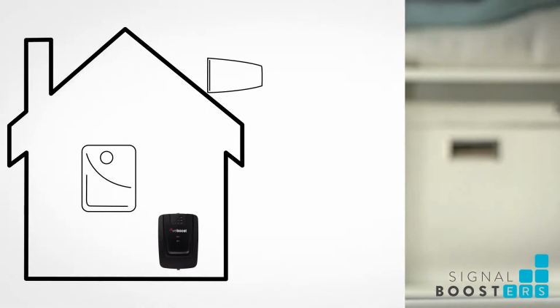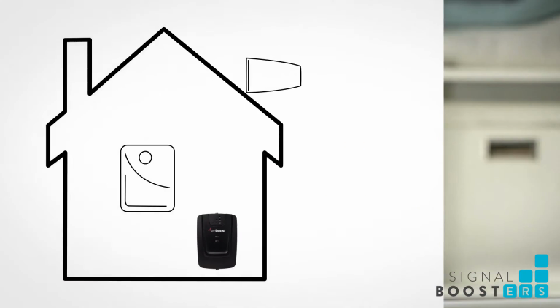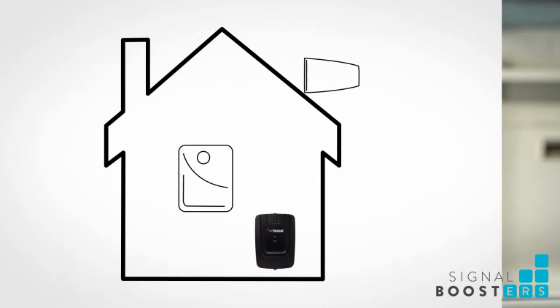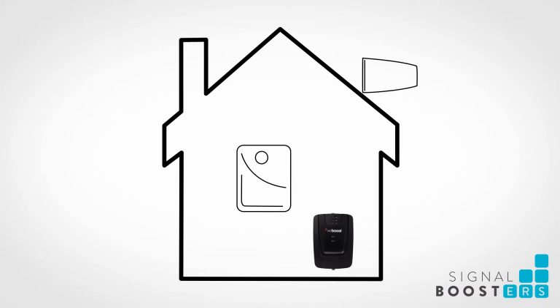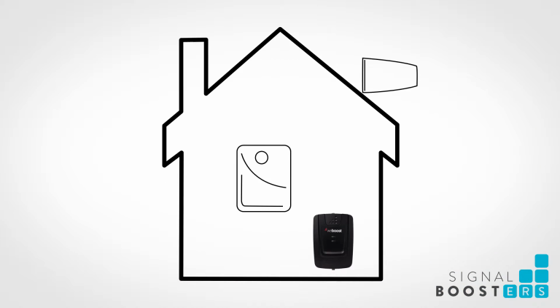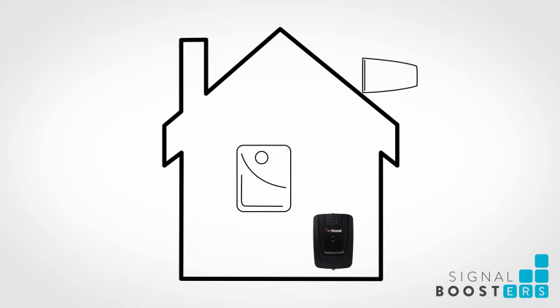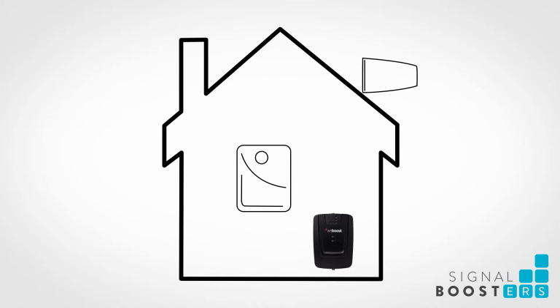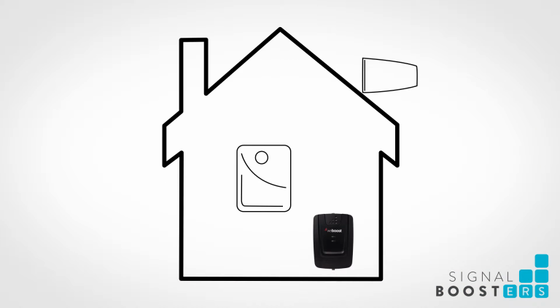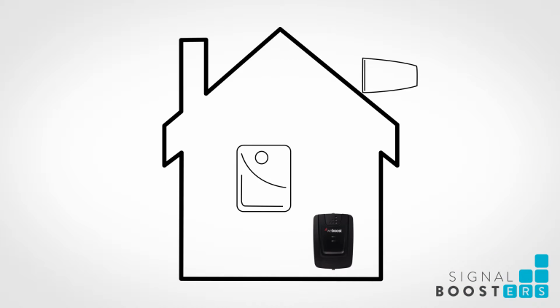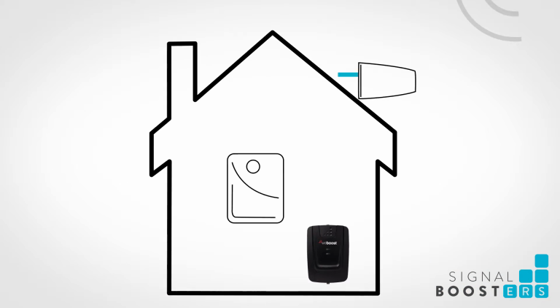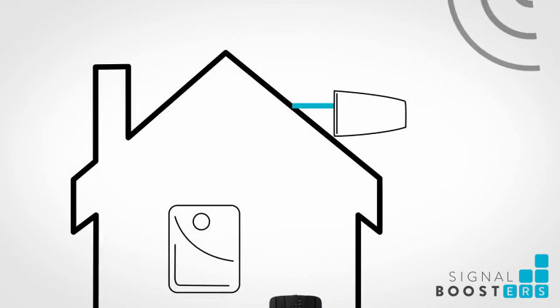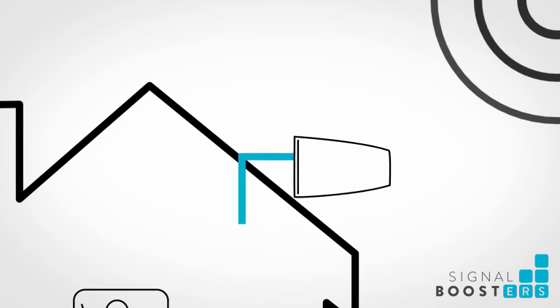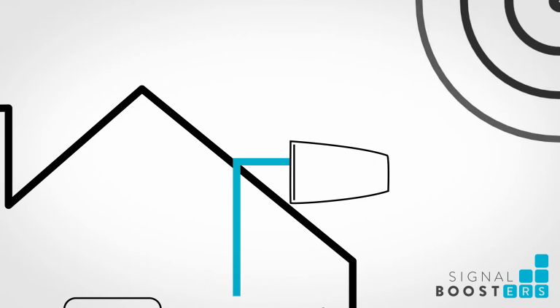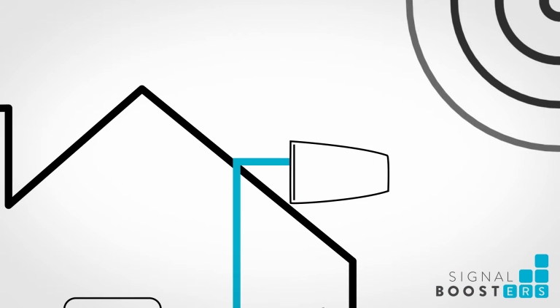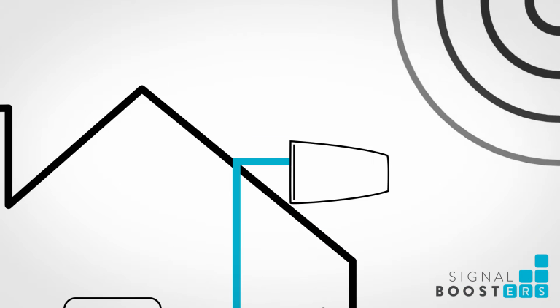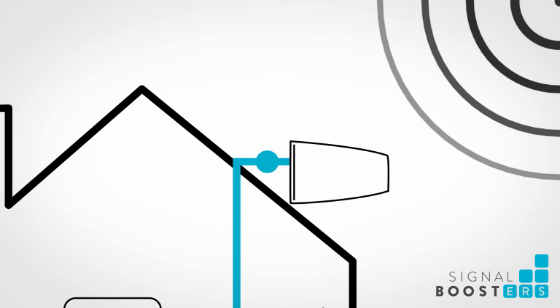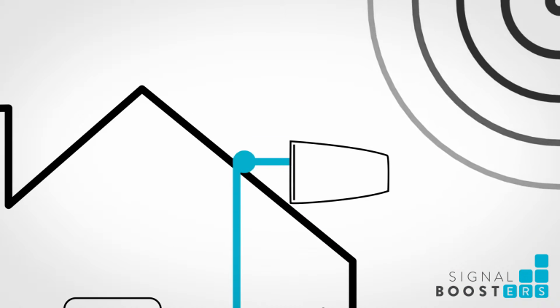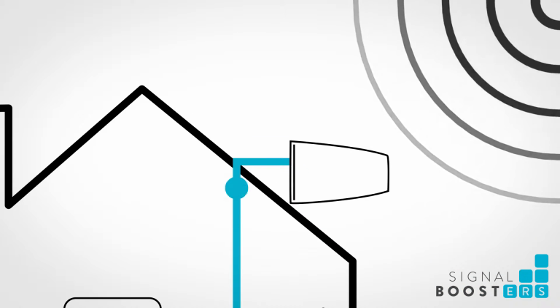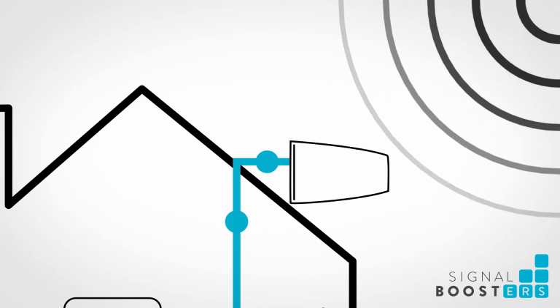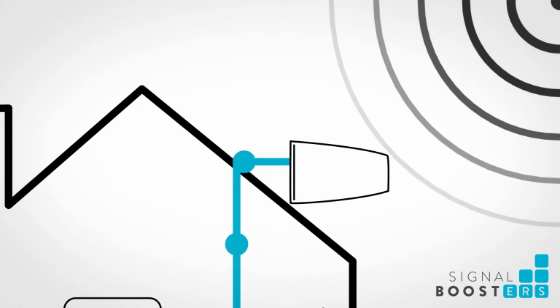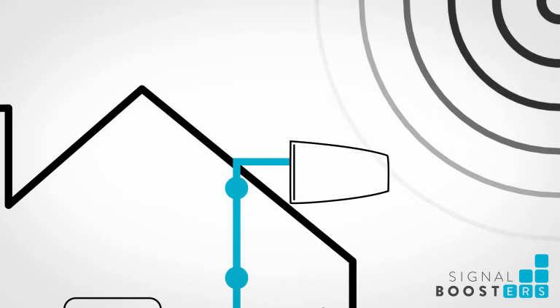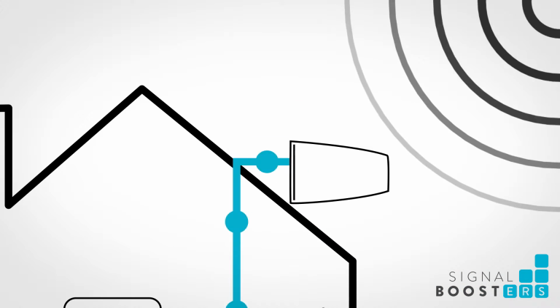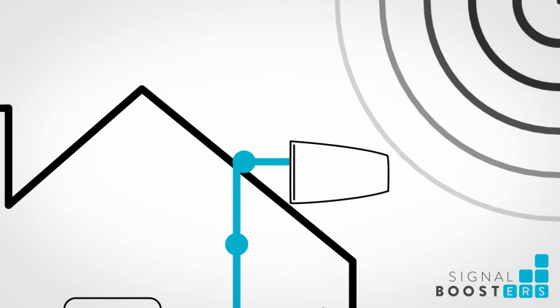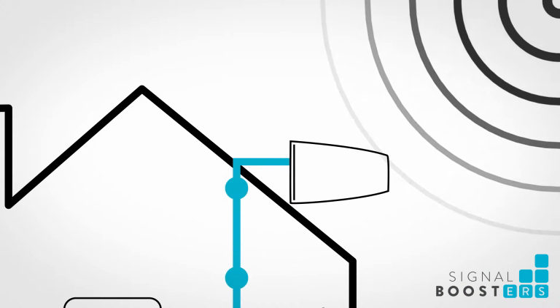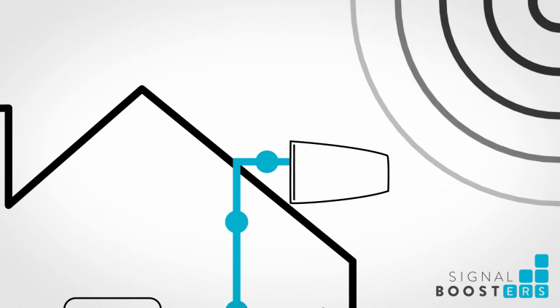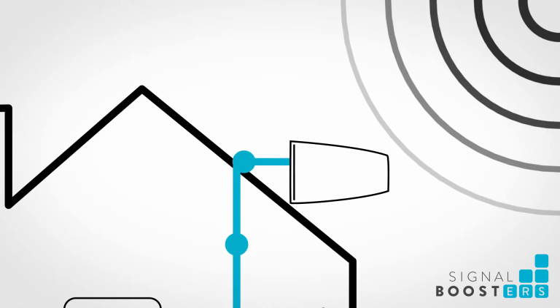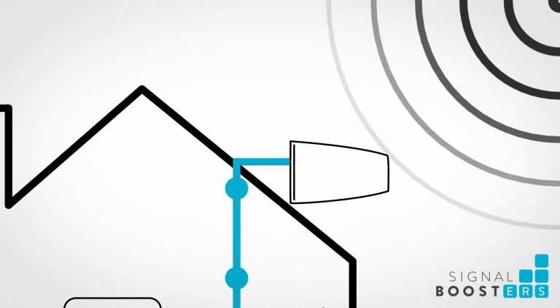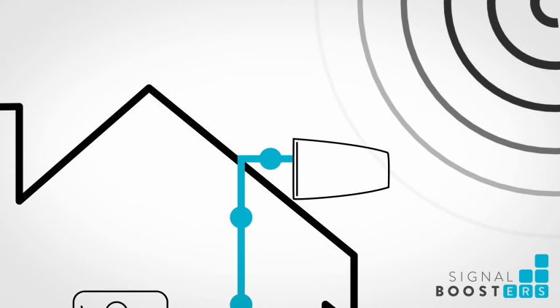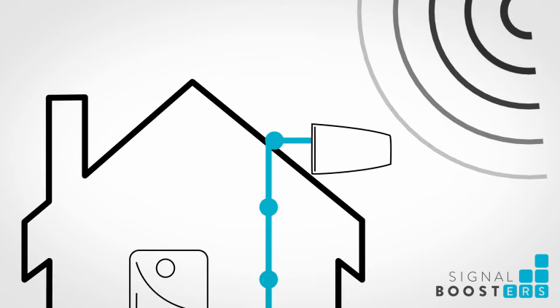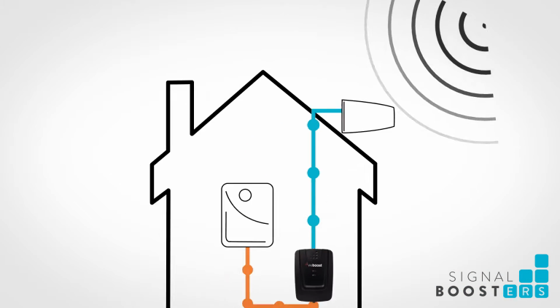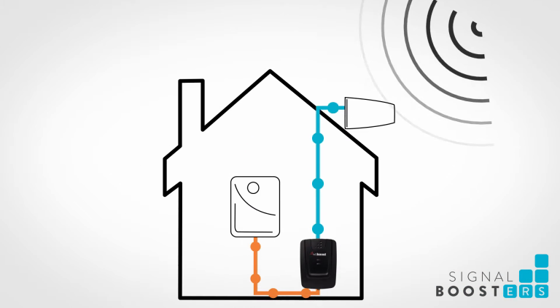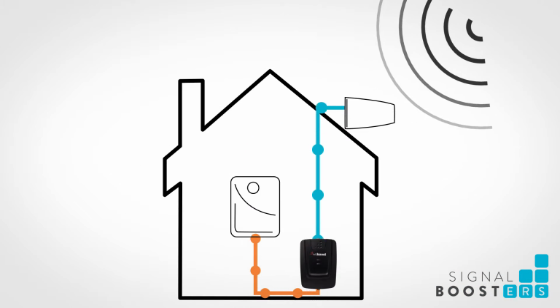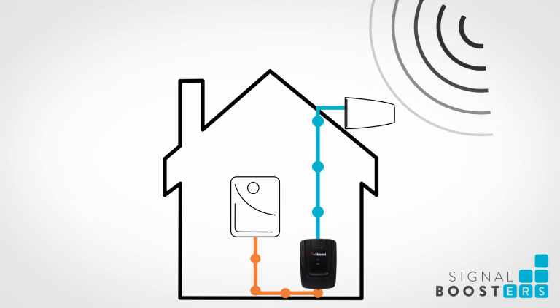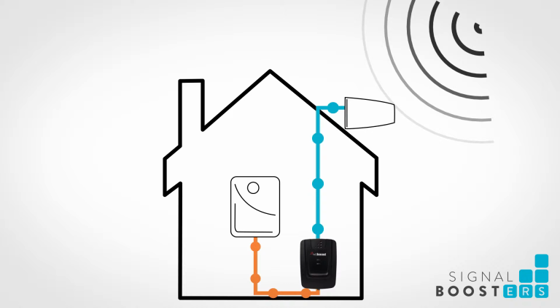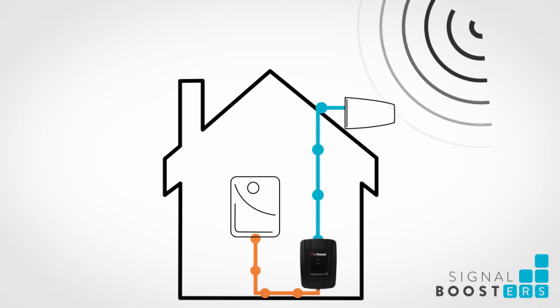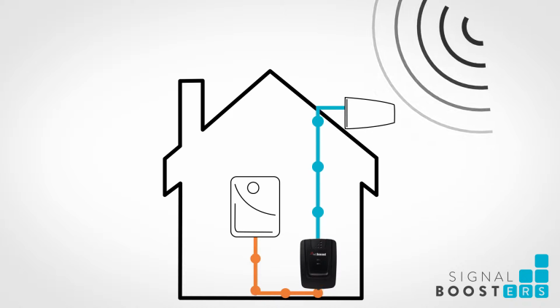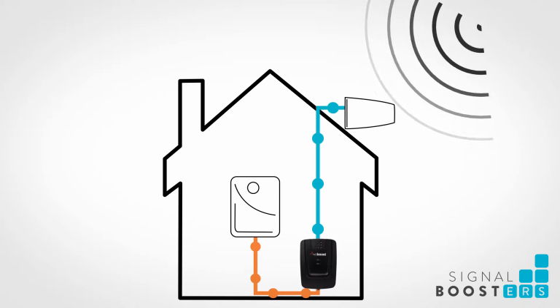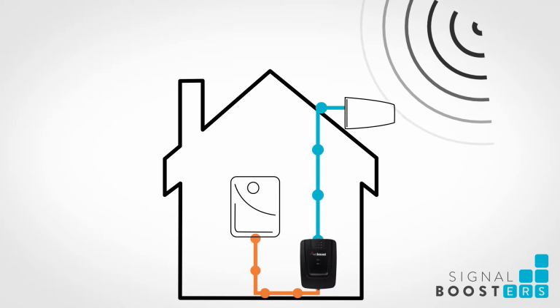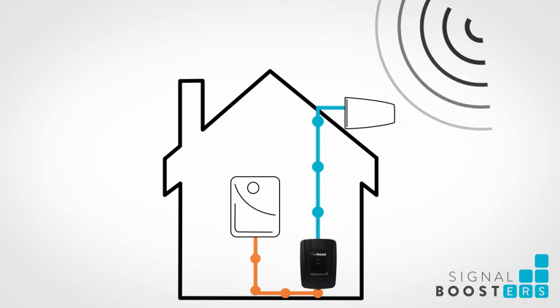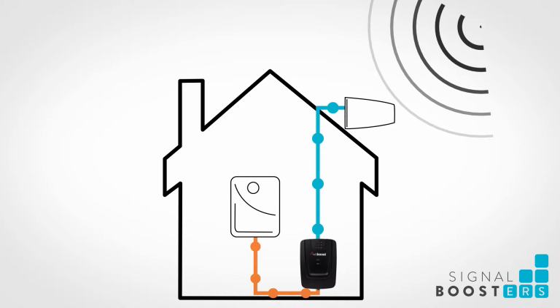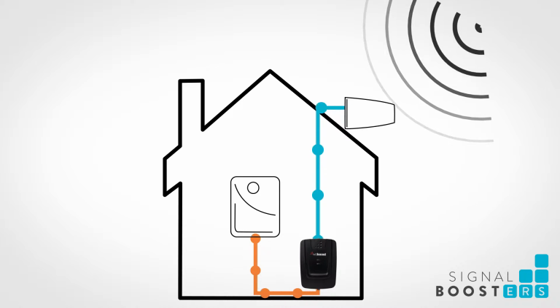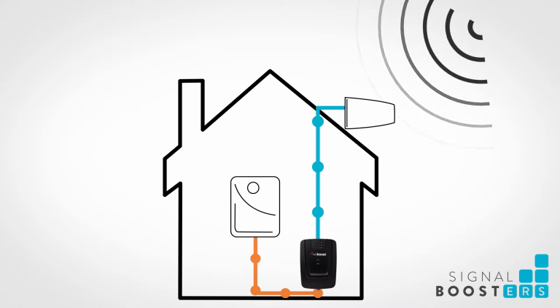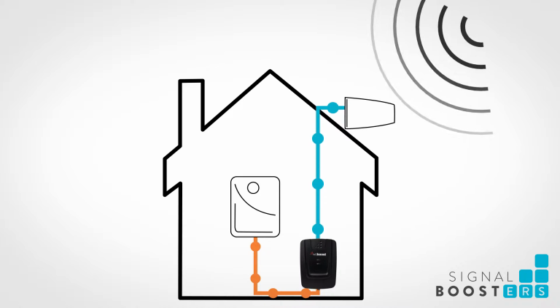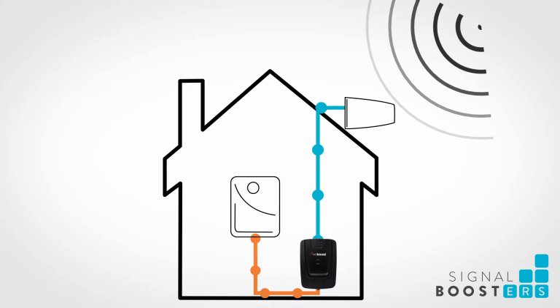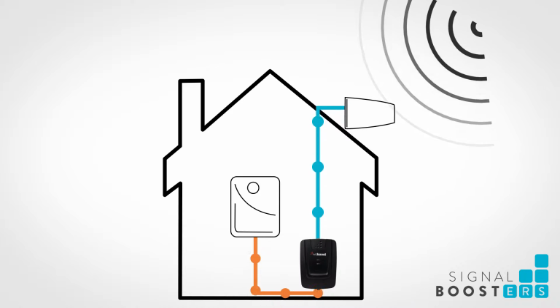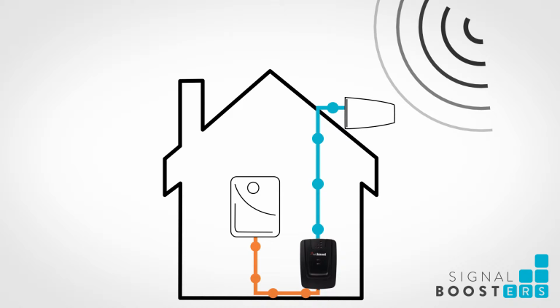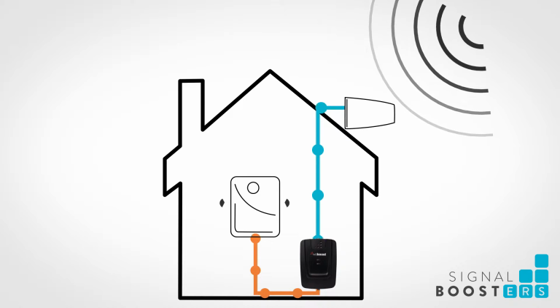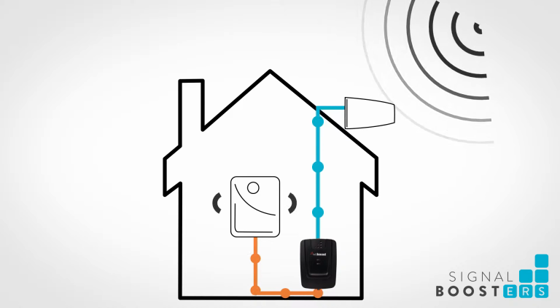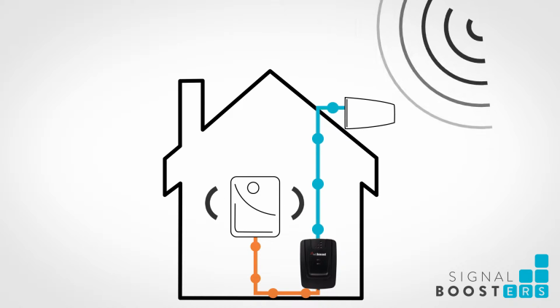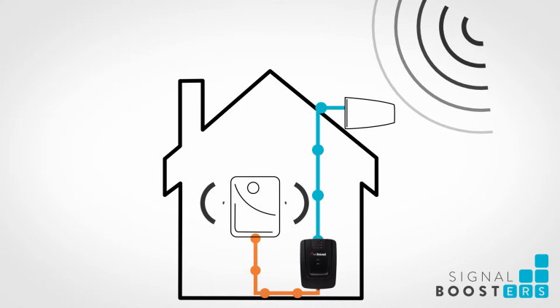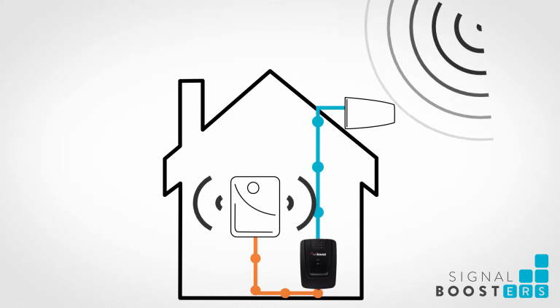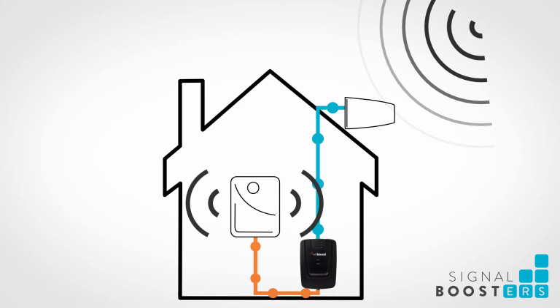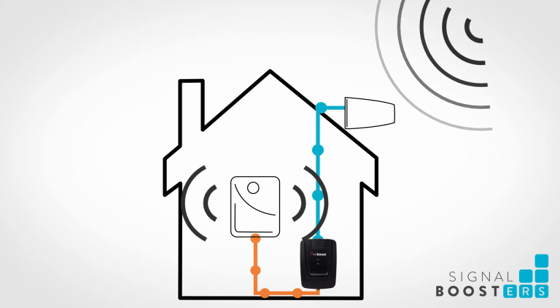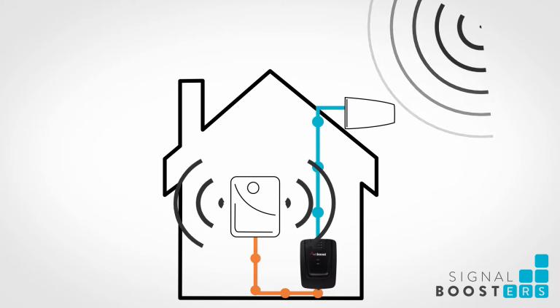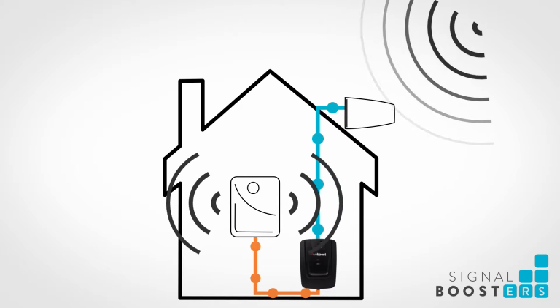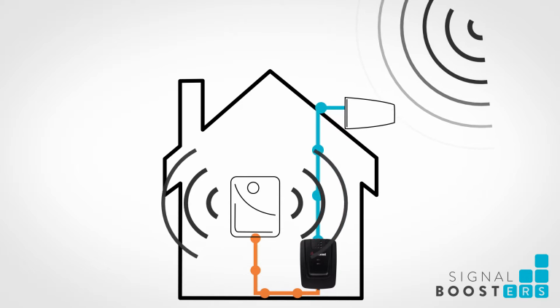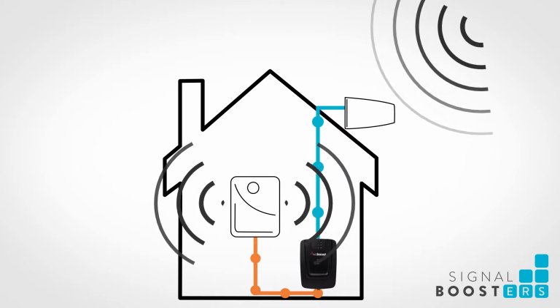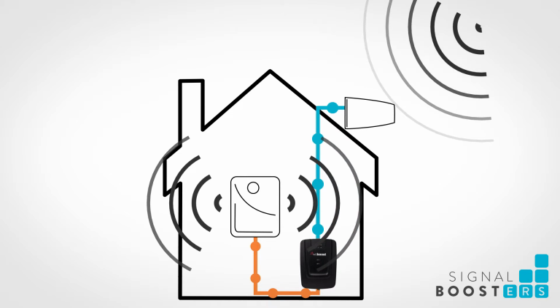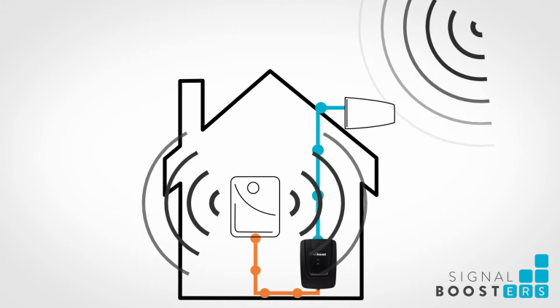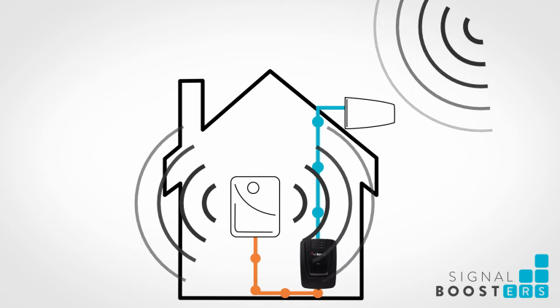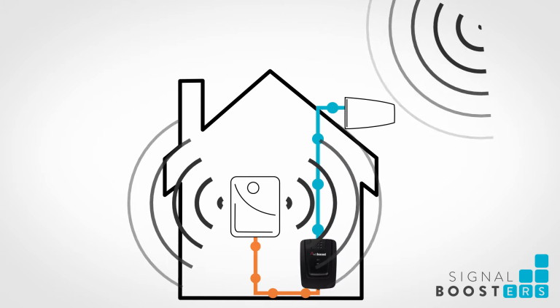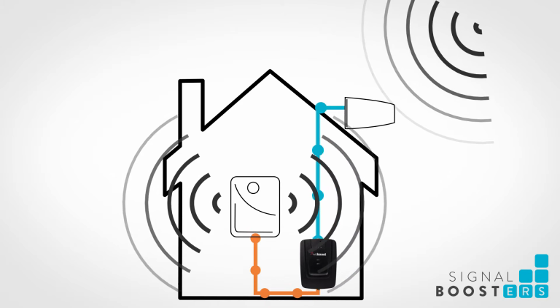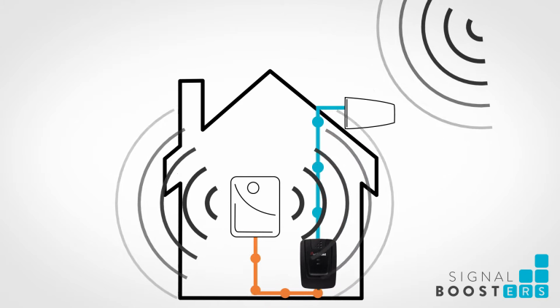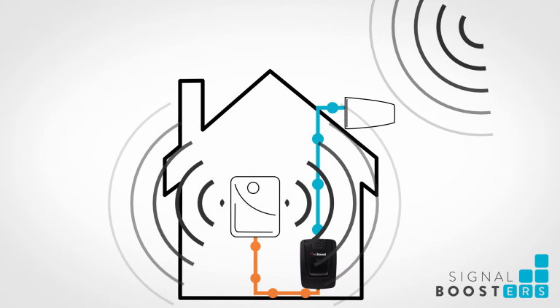It works by pulling in the existing signal, amplifying it multiple times, and then redirecting it to an area in need.